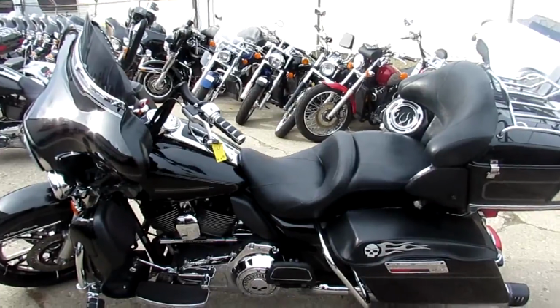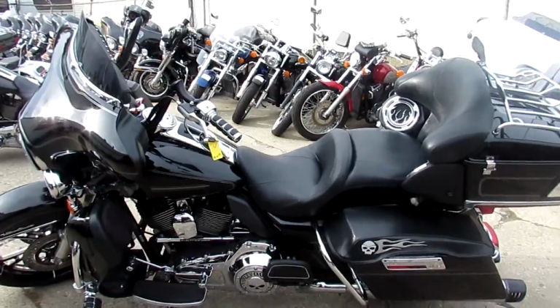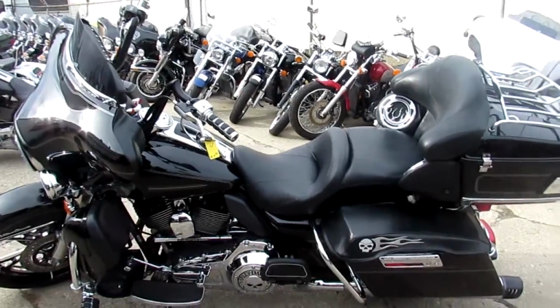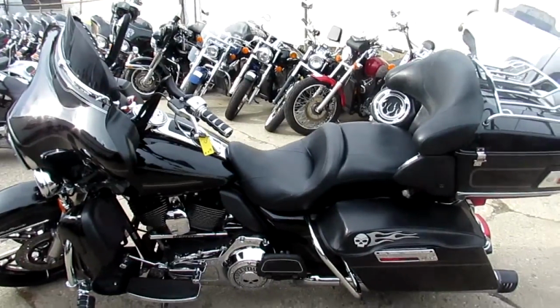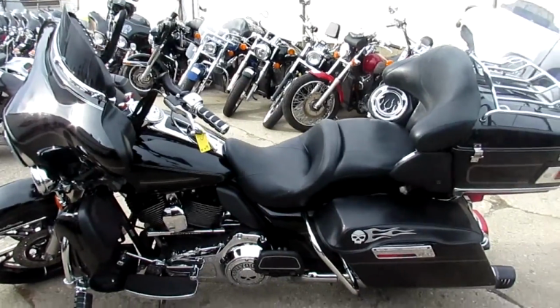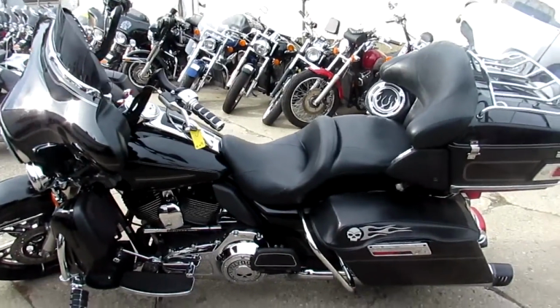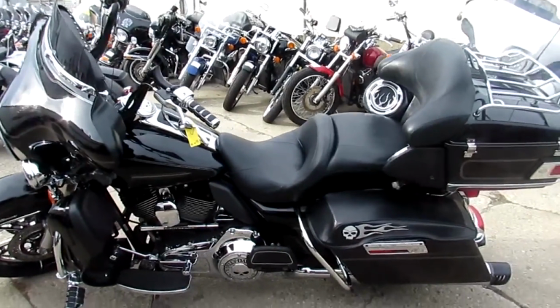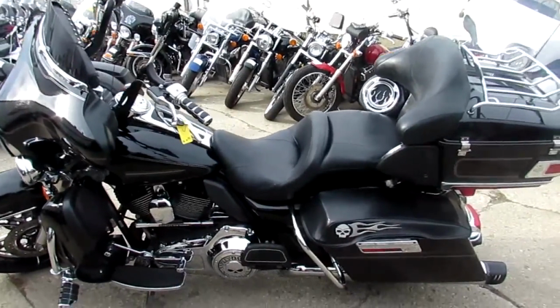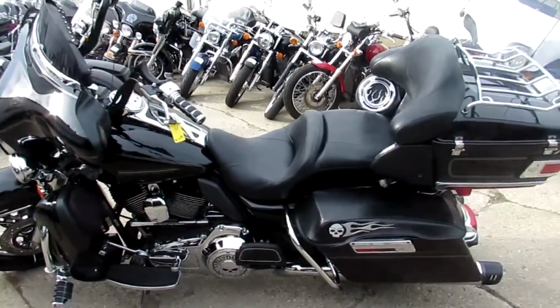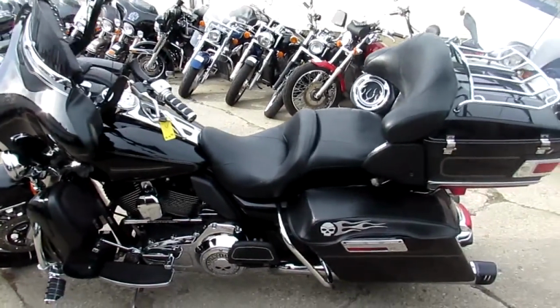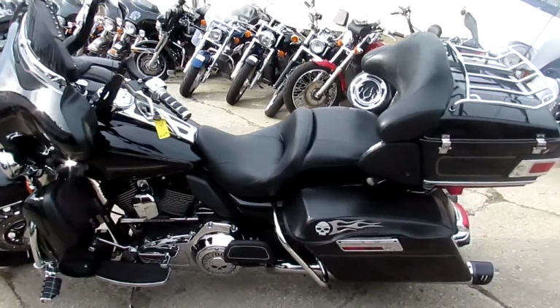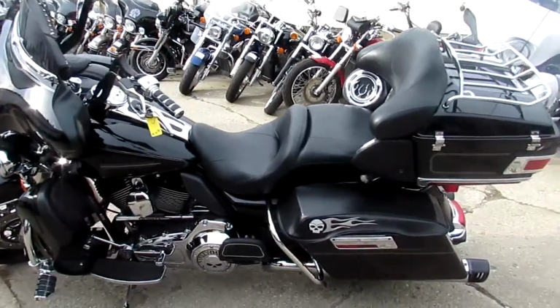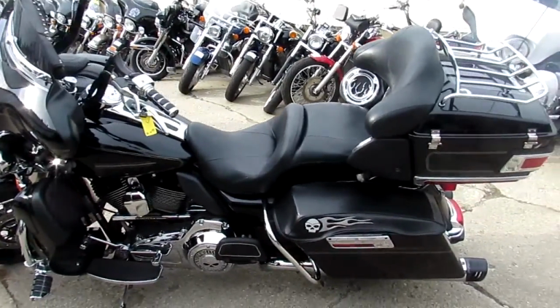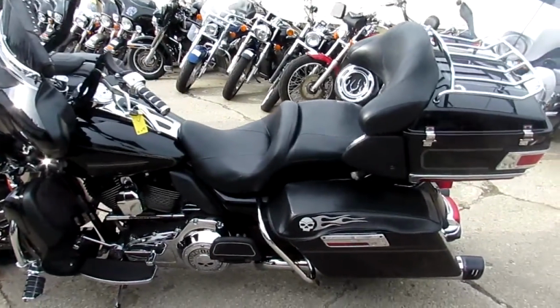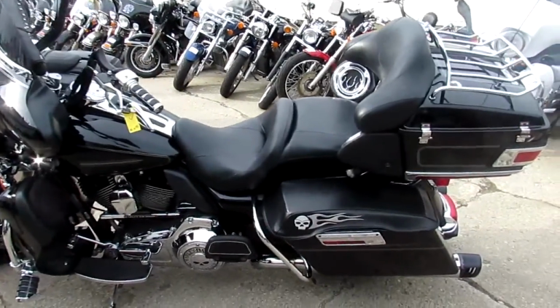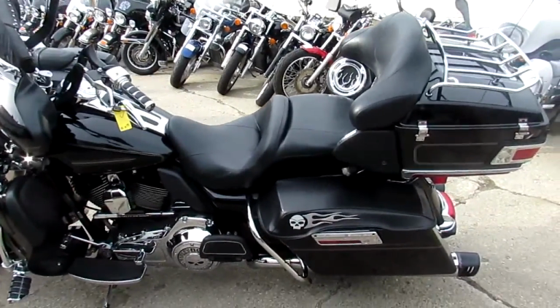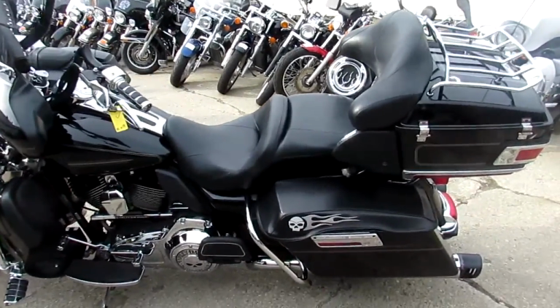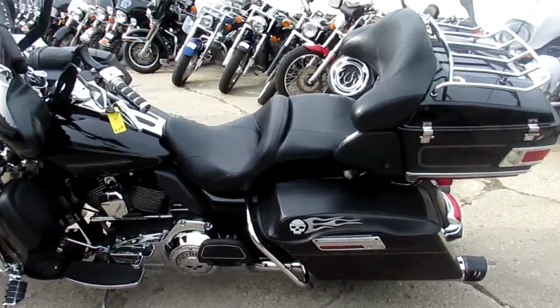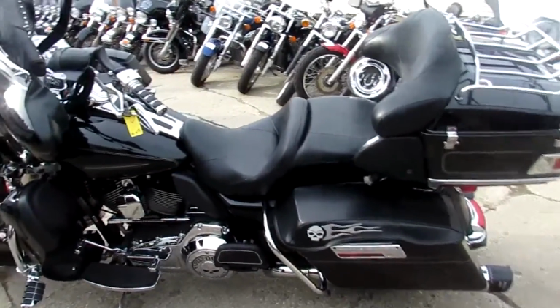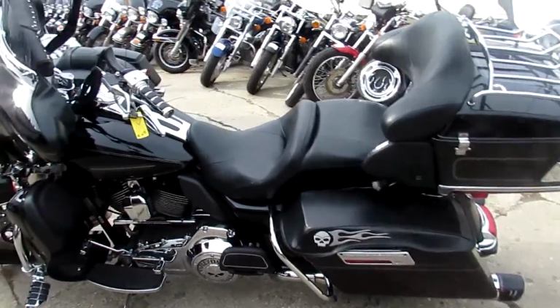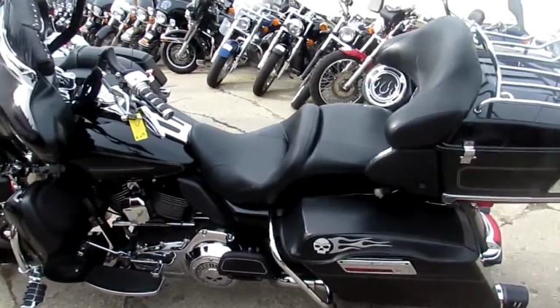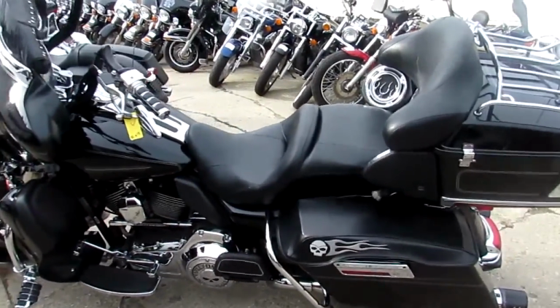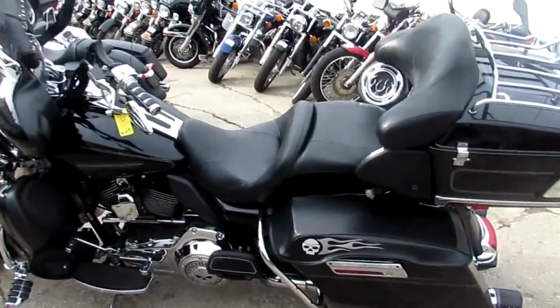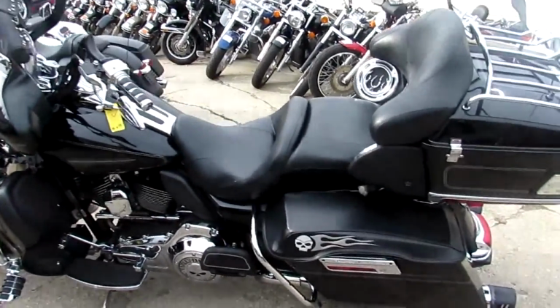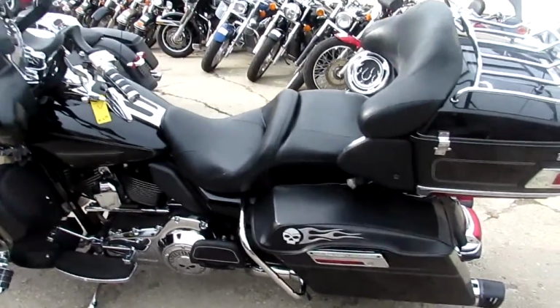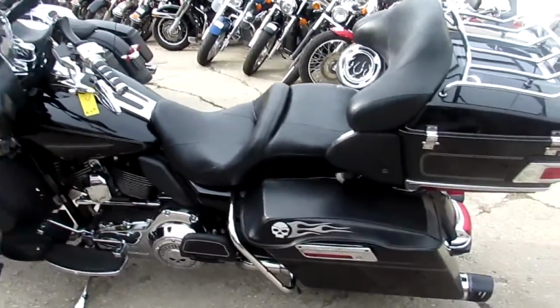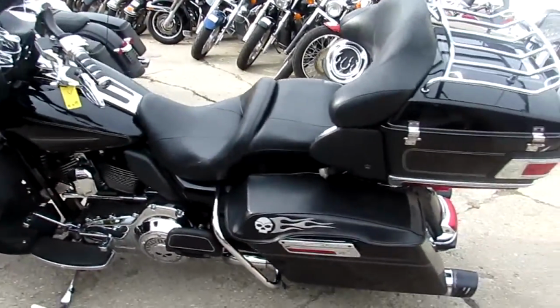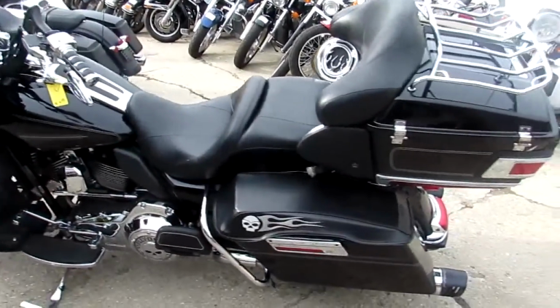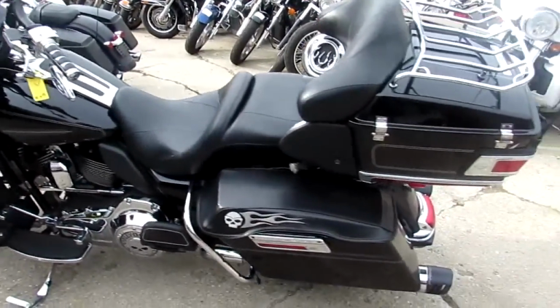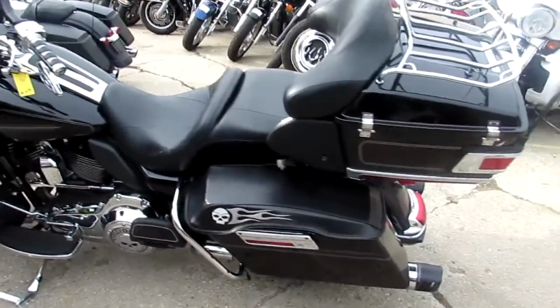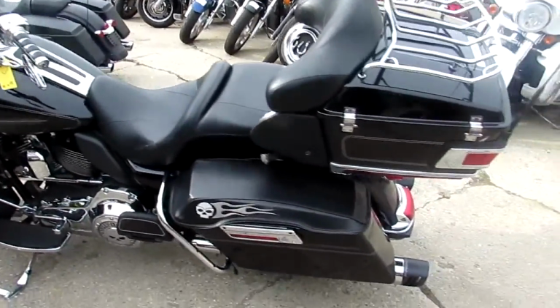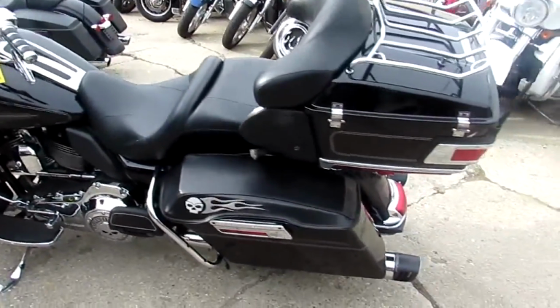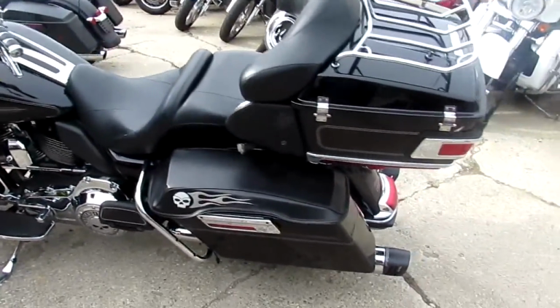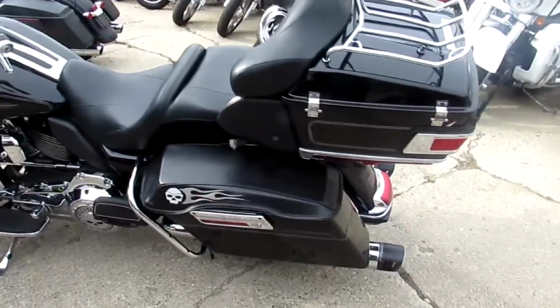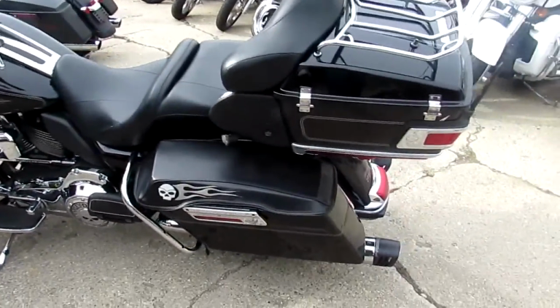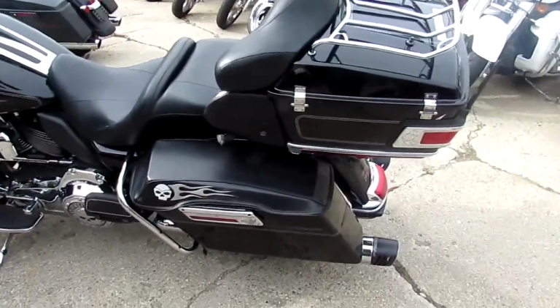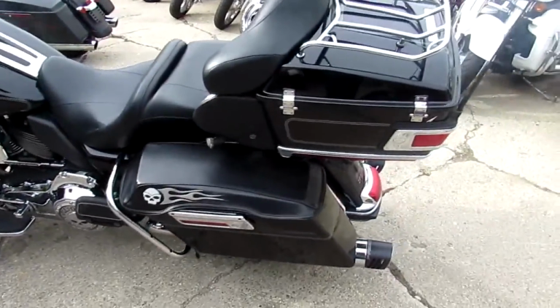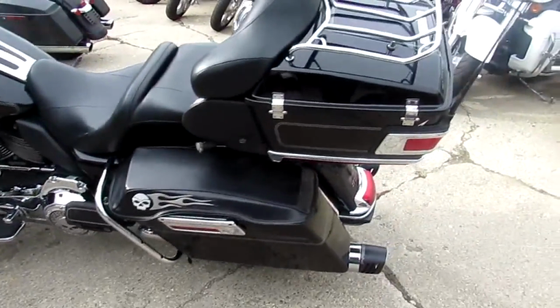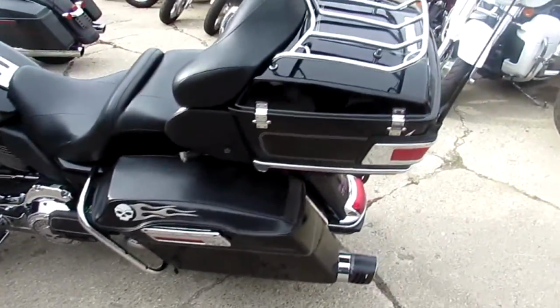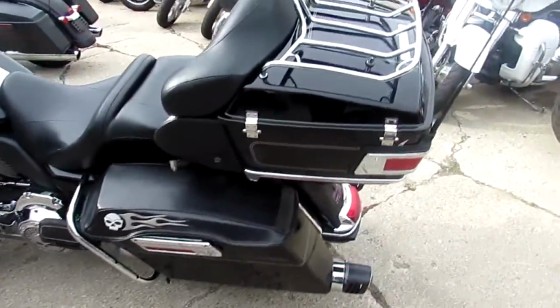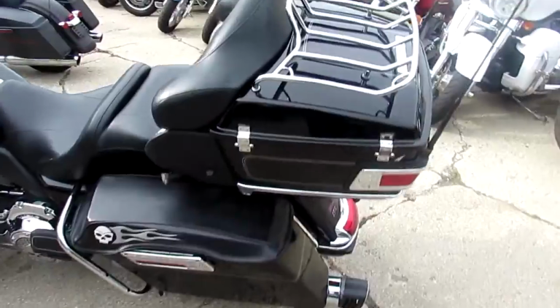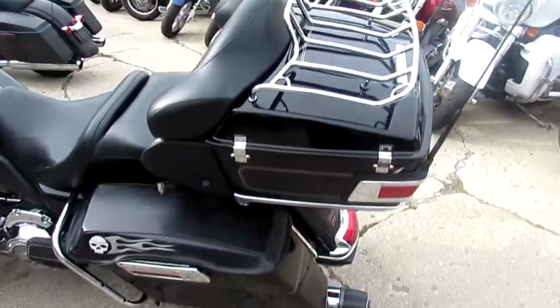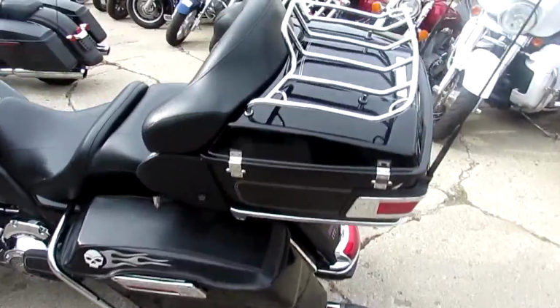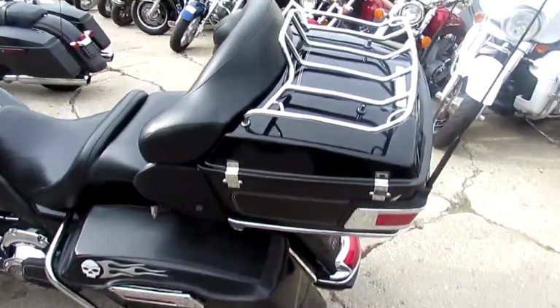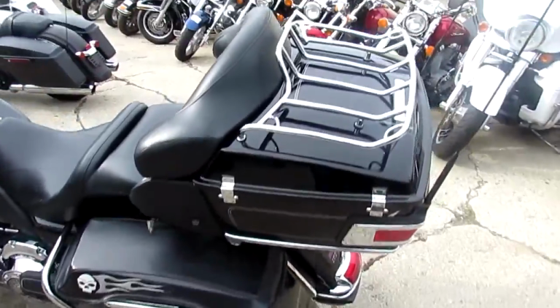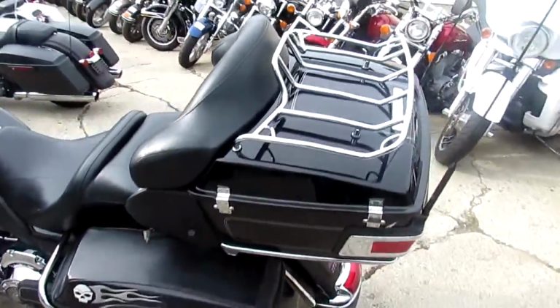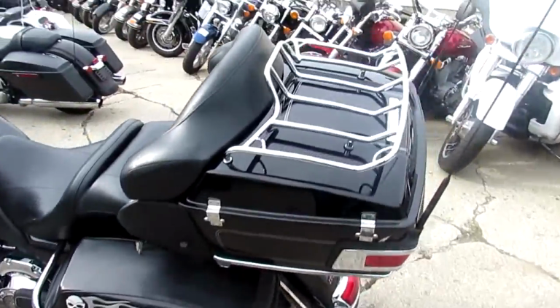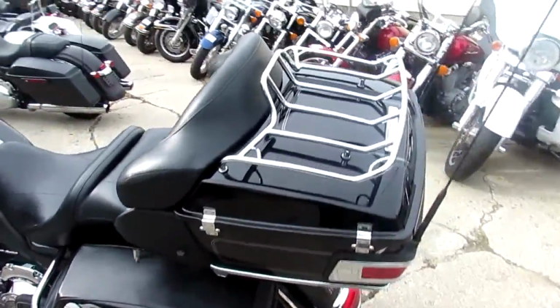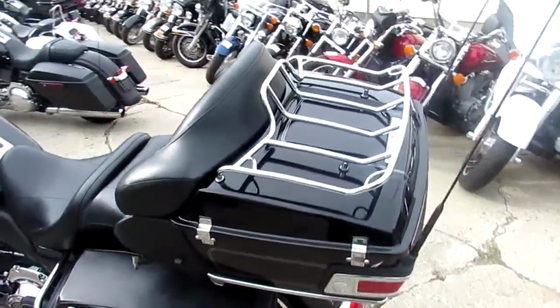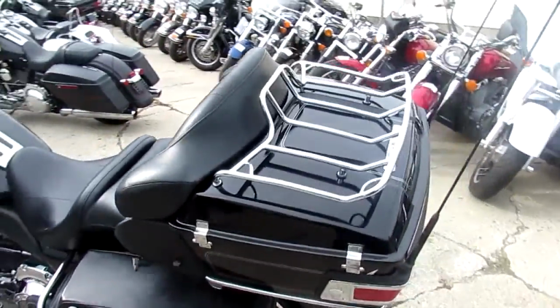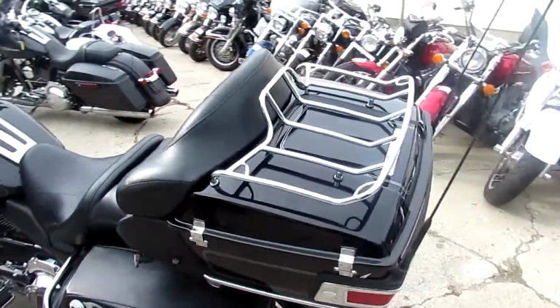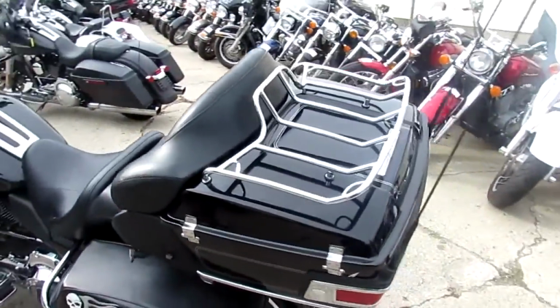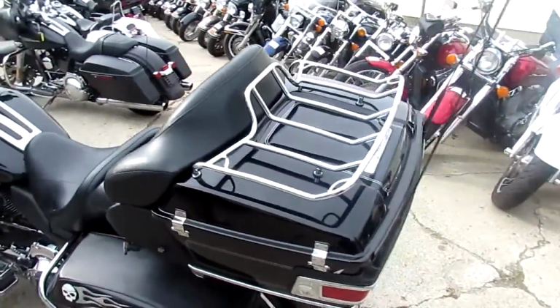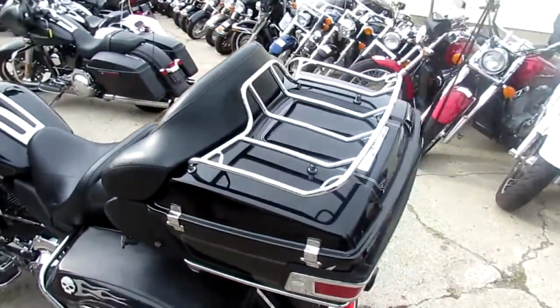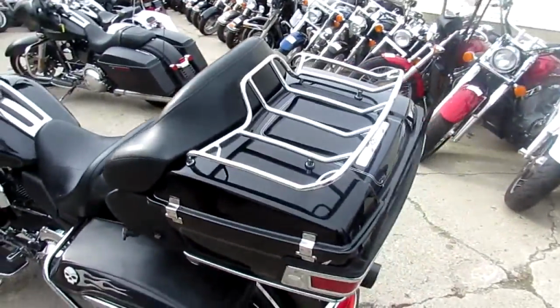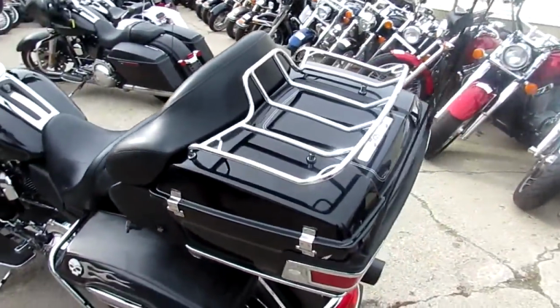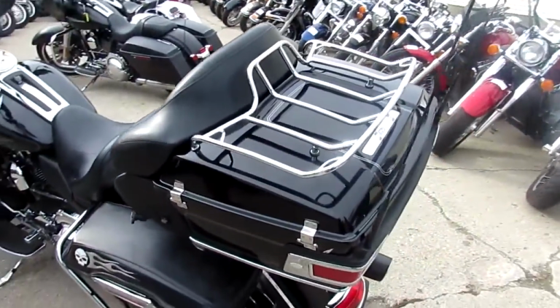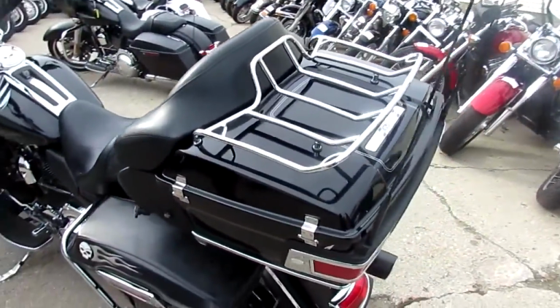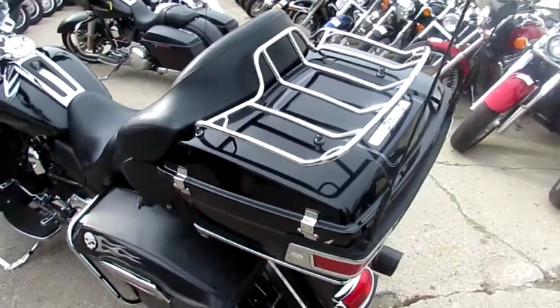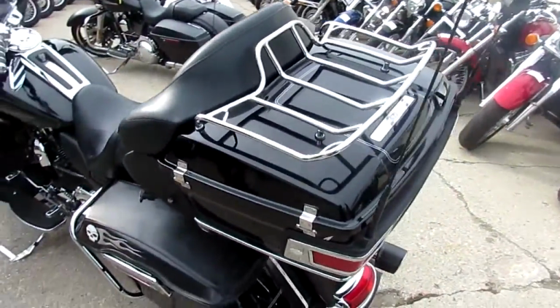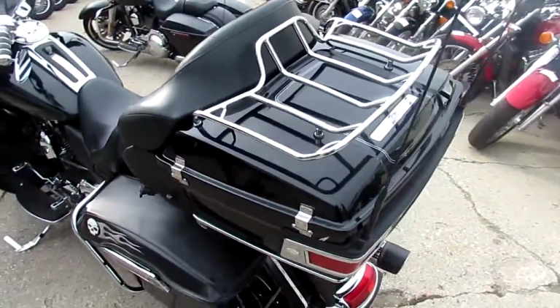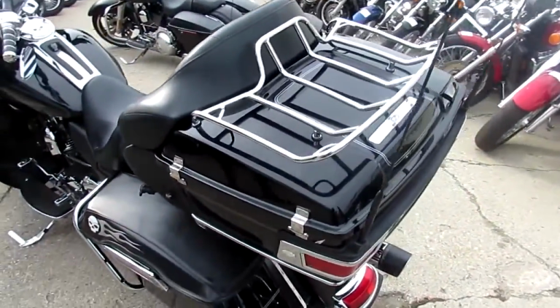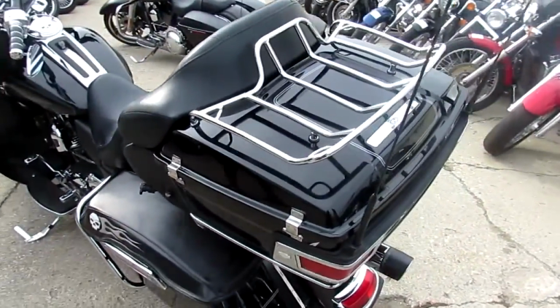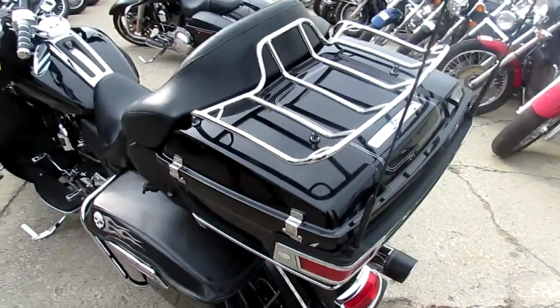Hey guys, it's ApprovalPowerSports.com here. I'm going to show you one of our 75 used Harley-Davidson Ultra Classics here.